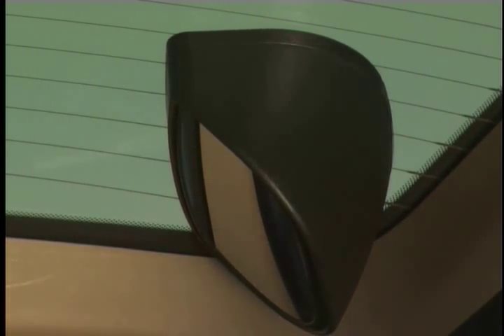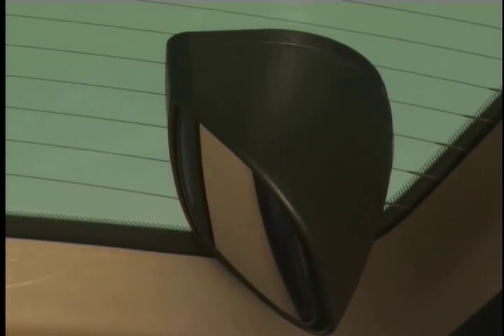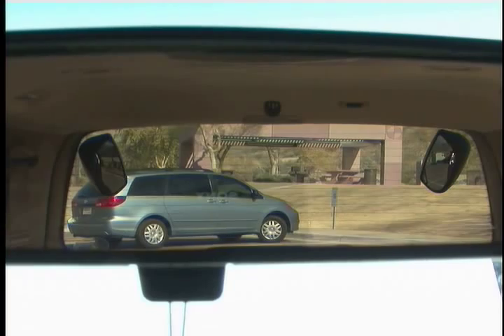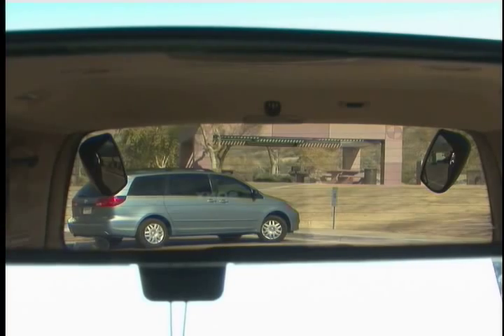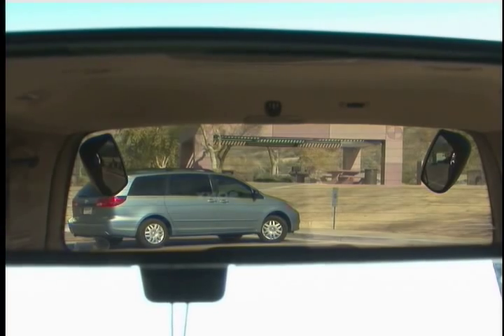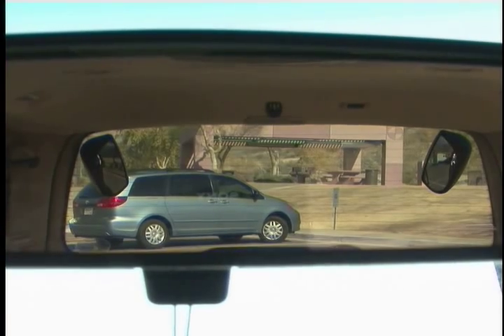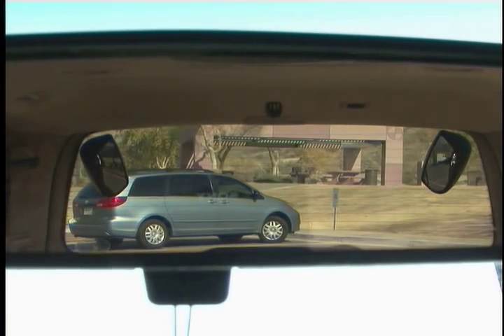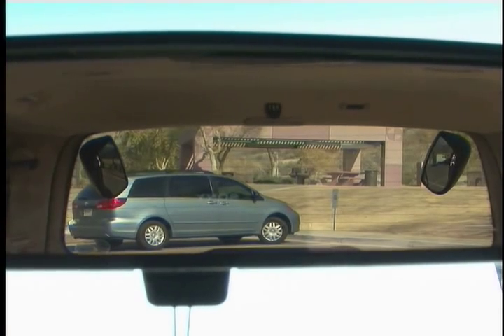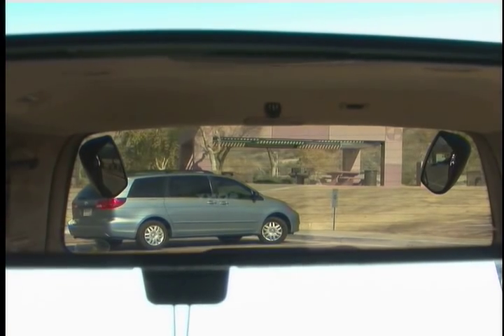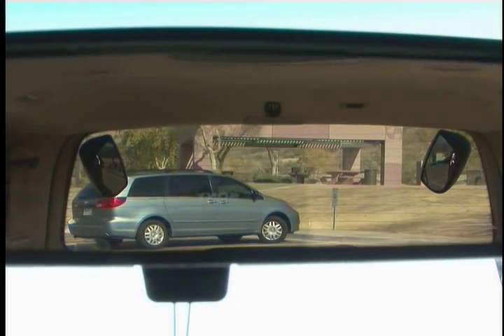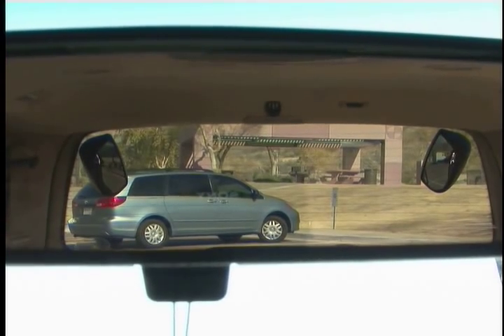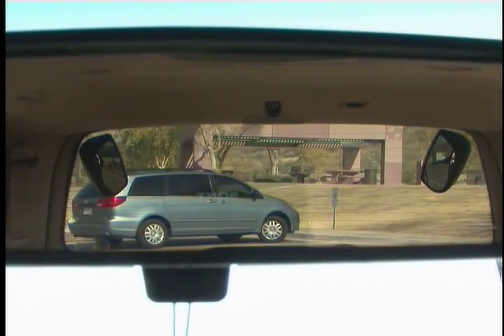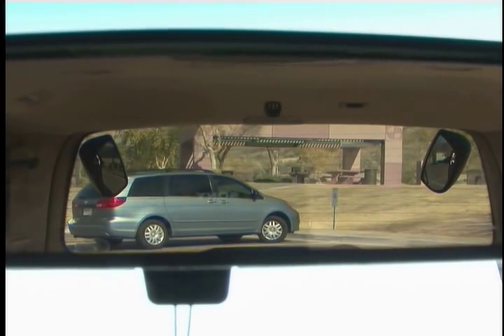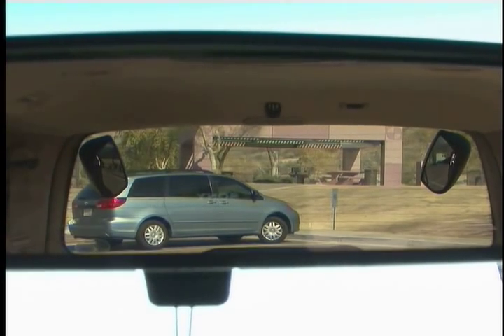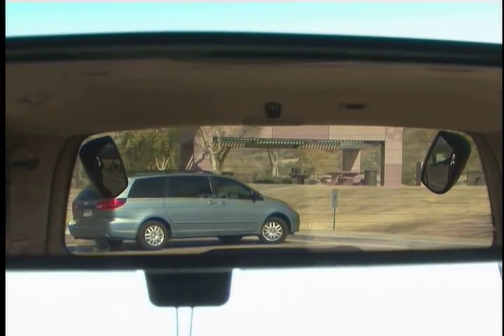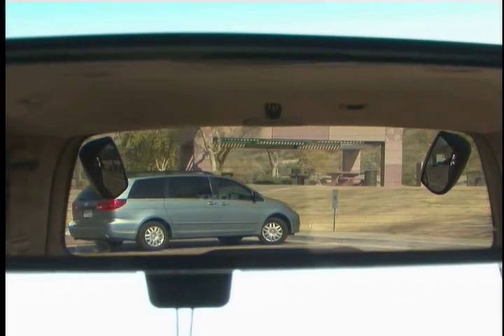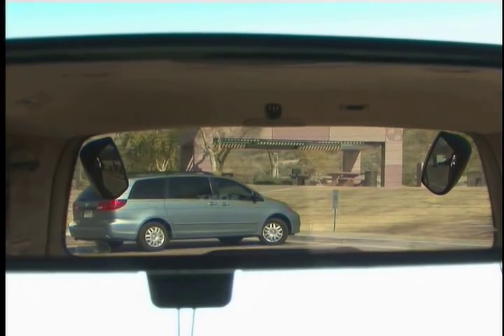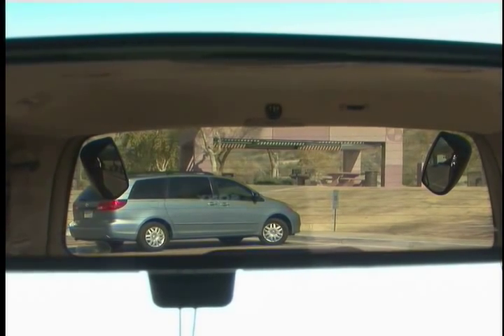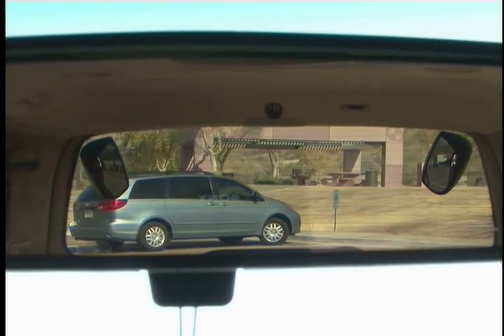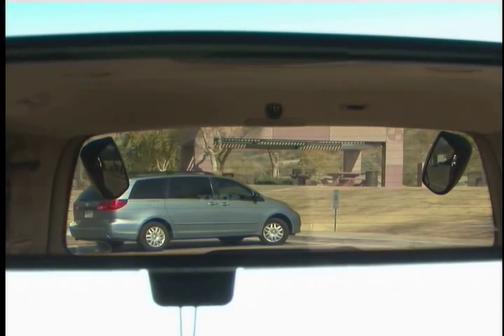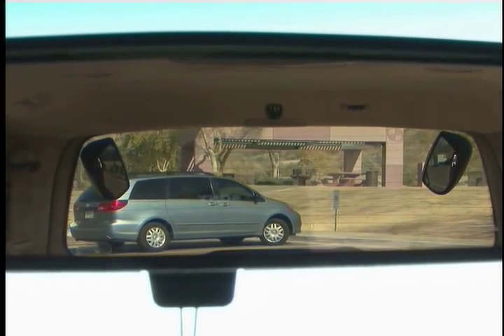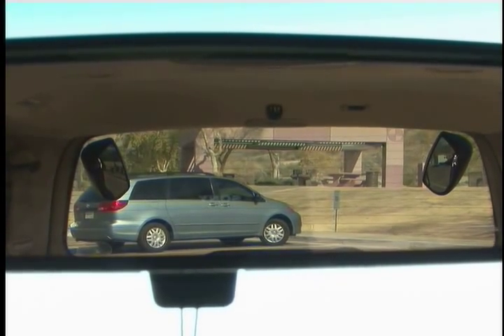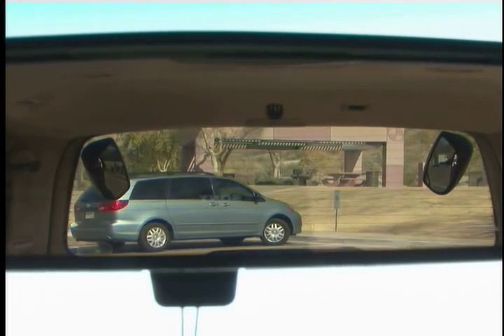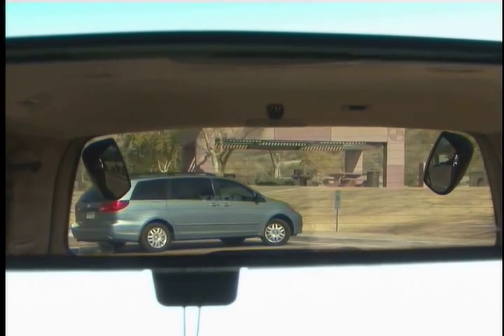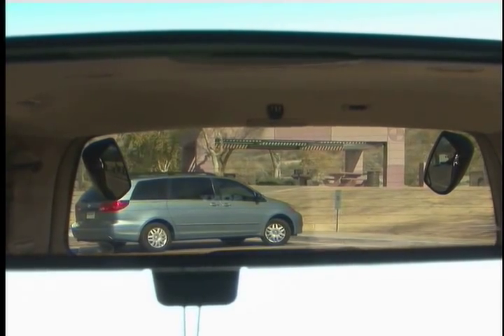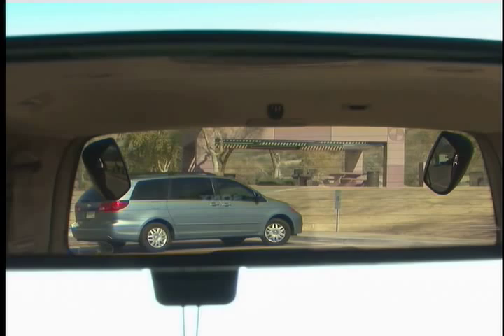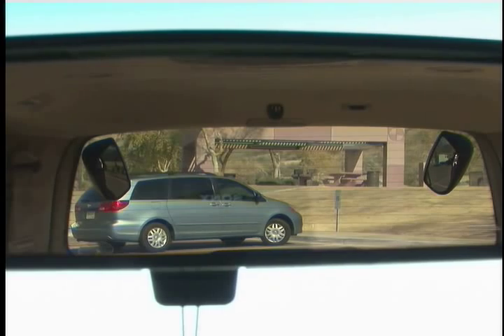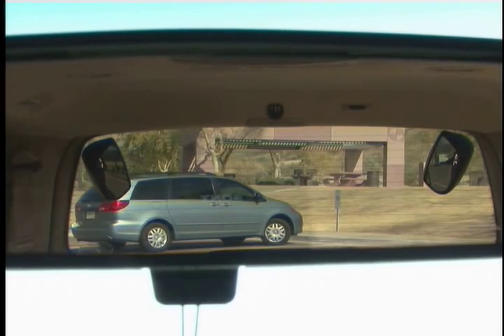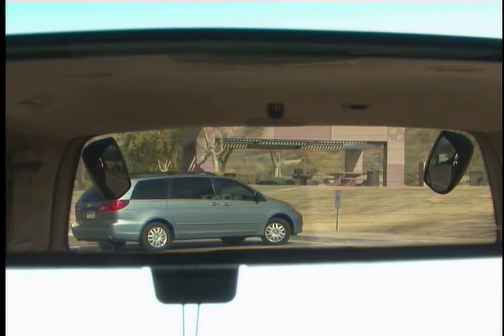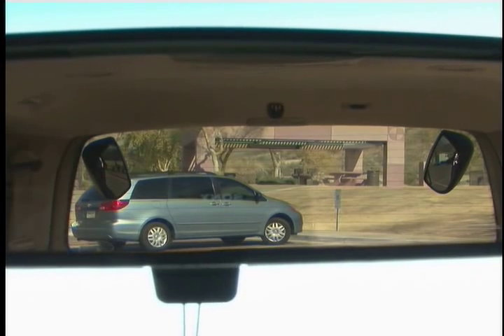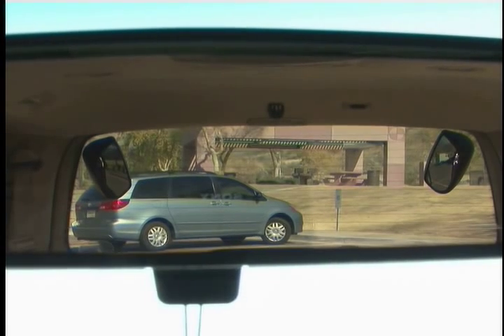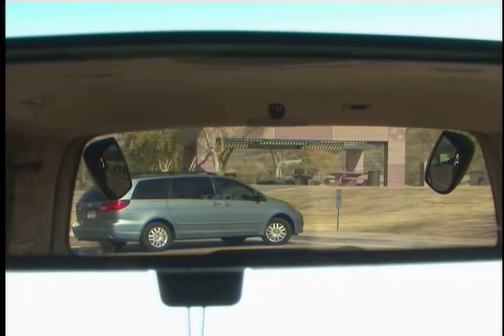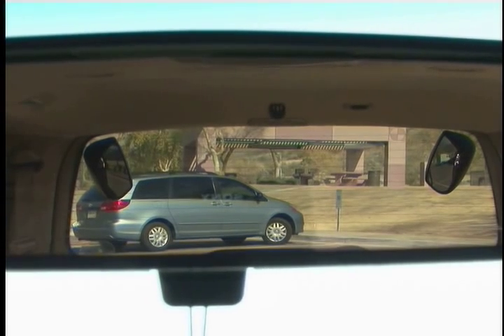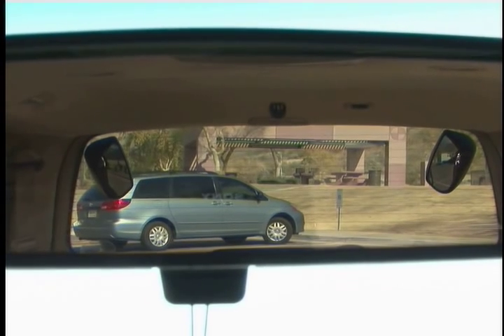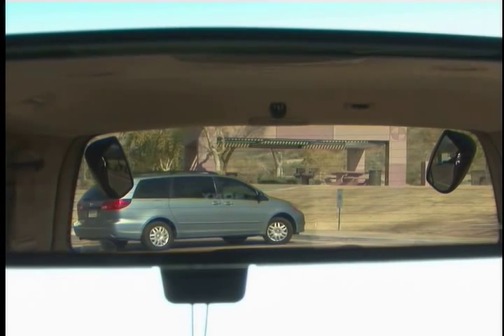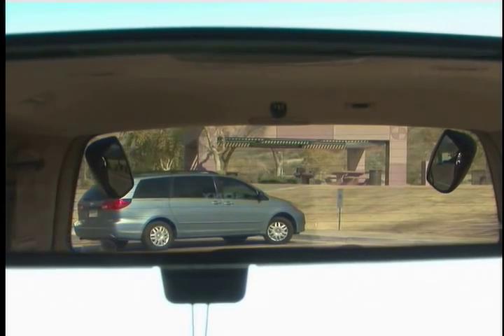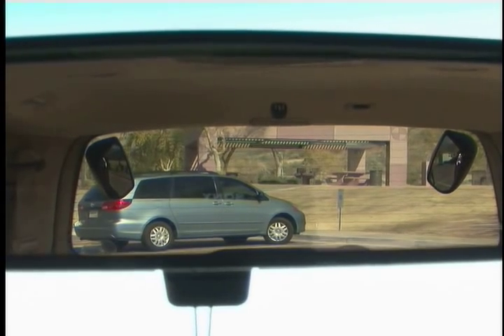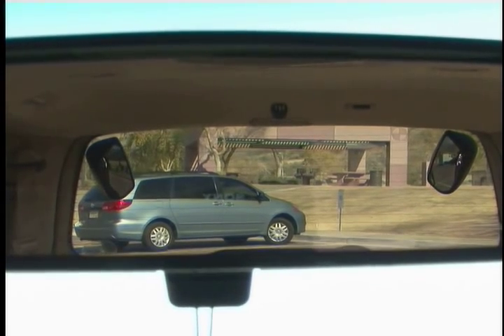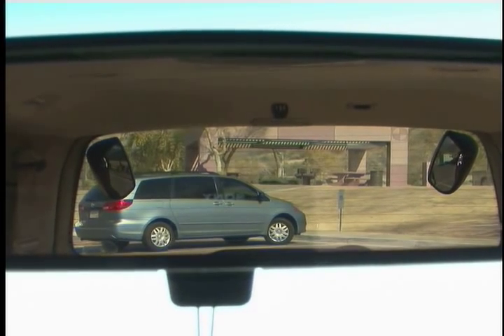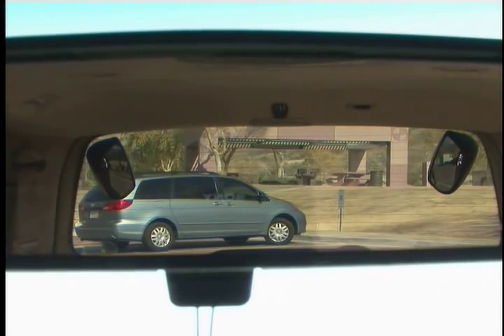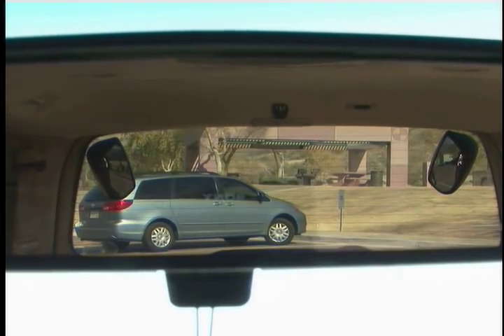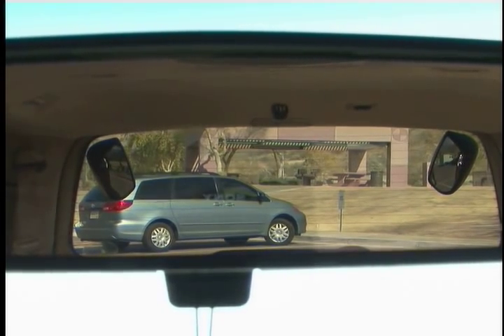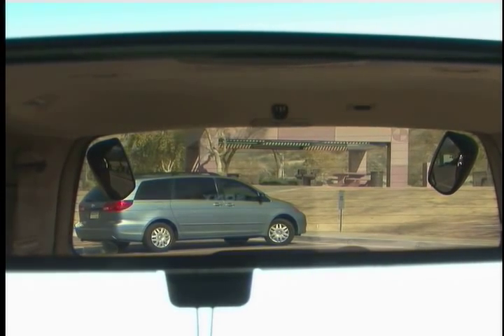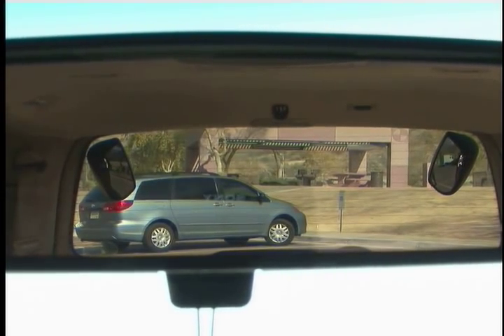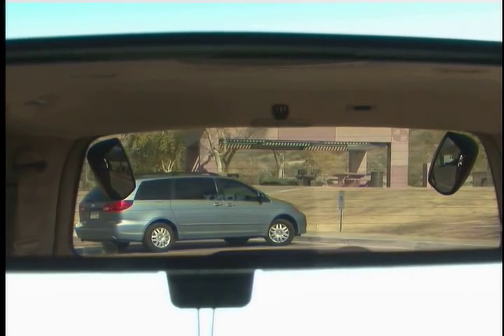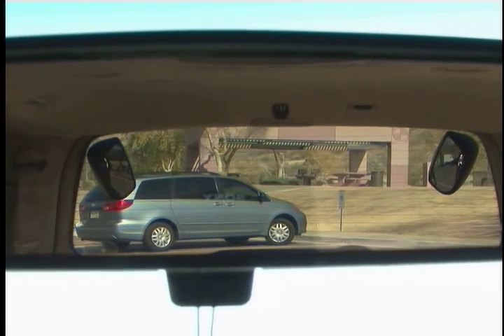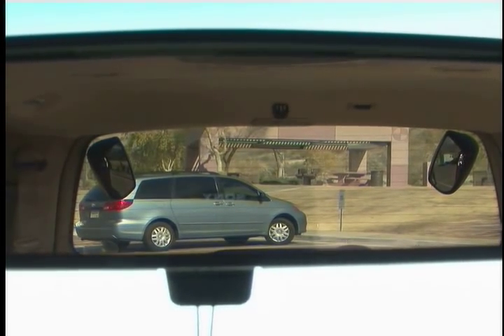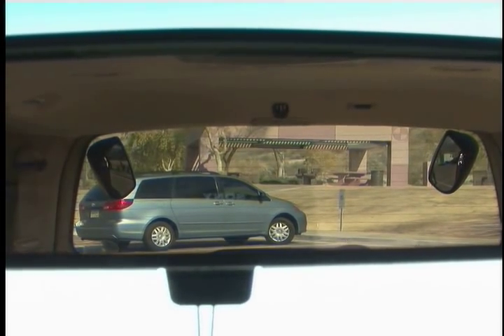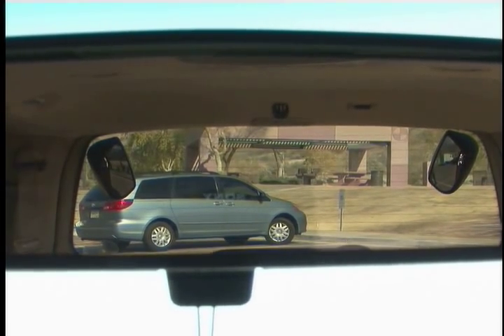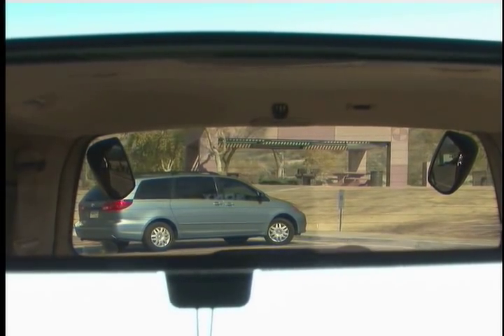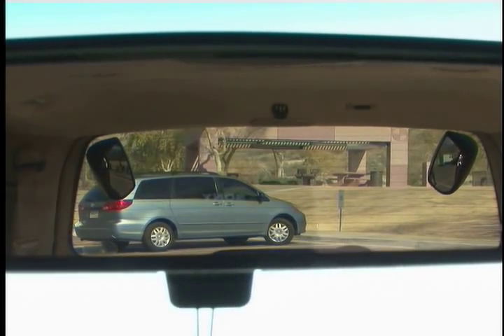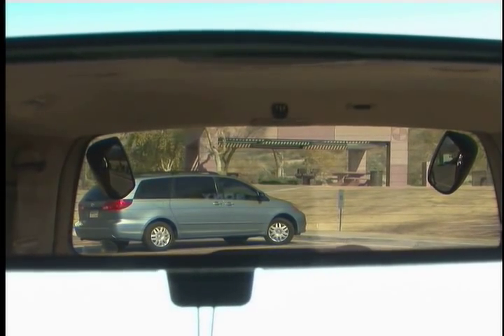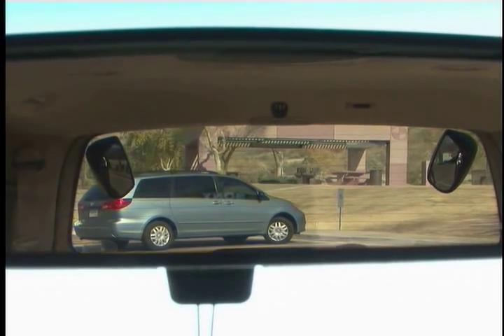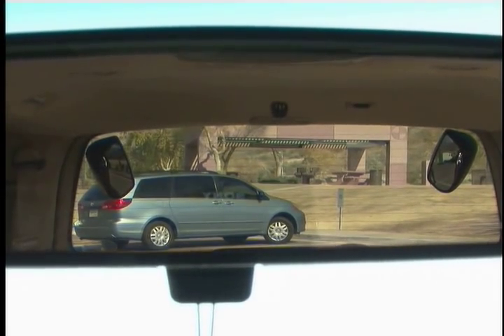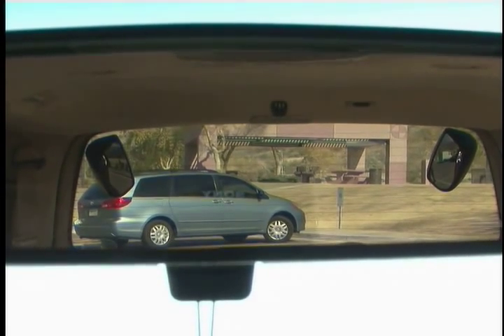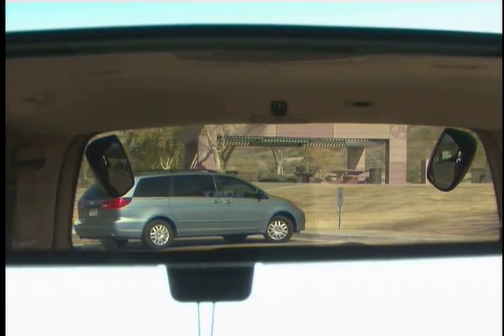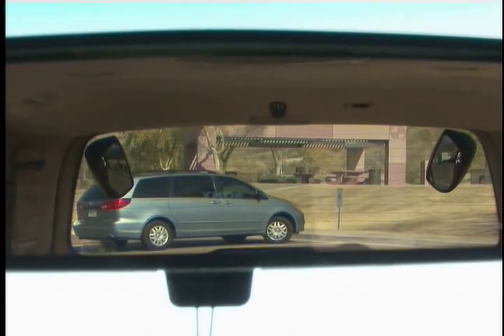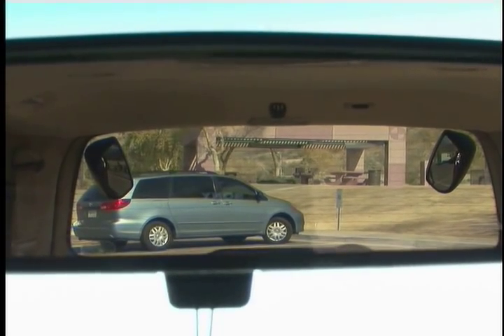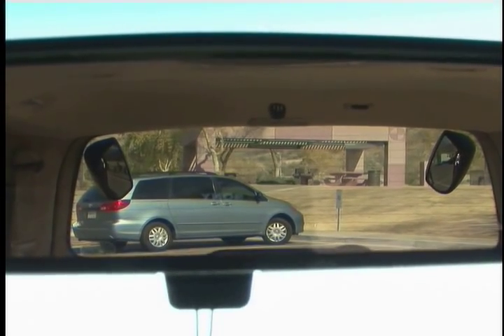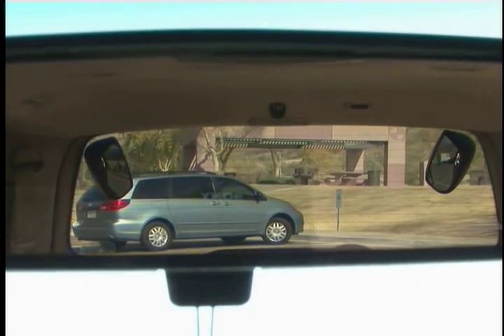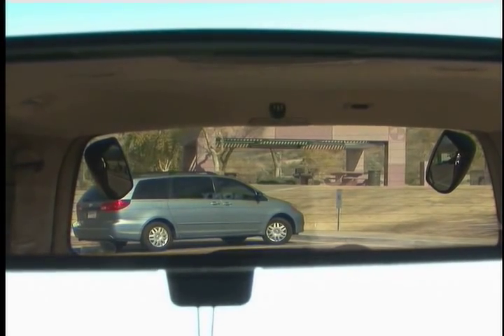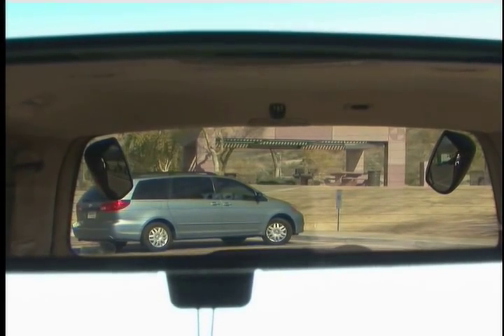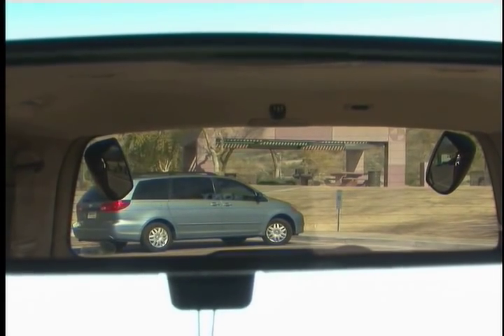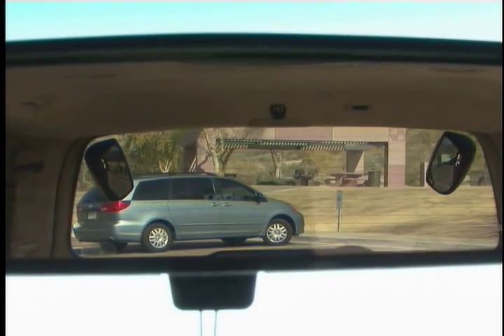When you sit in the driver's seat, look into your rear view mirror. If this is not the way your Scope Out is positioned, go back and make the necessary adjustments.